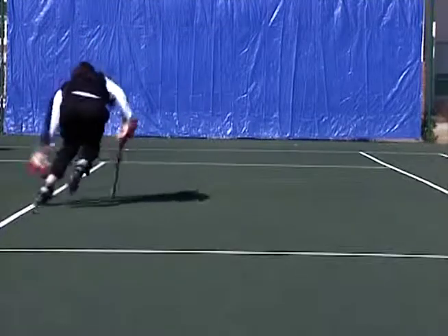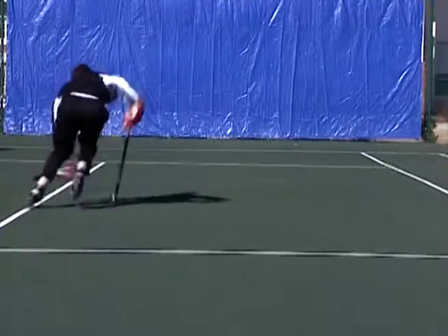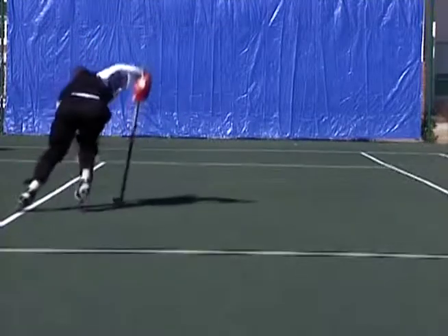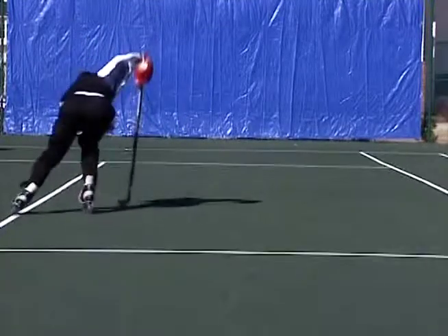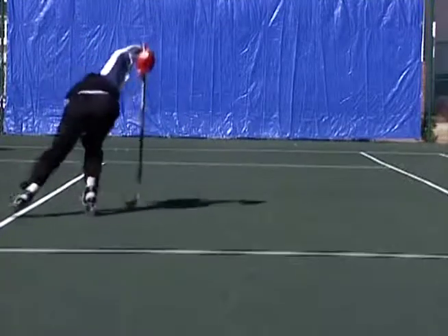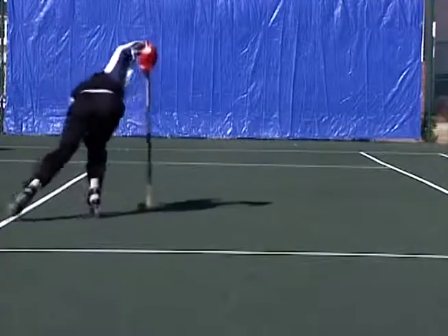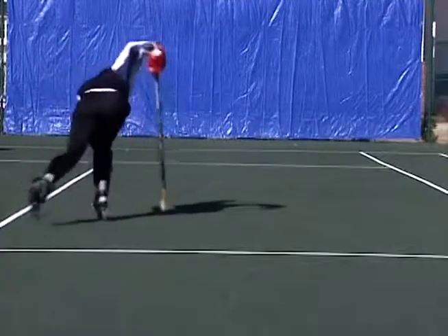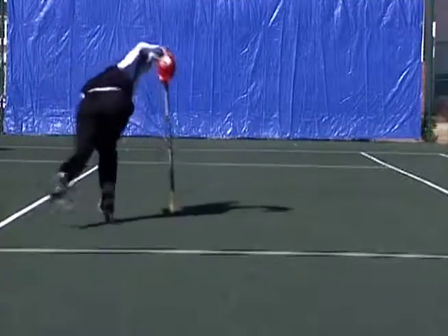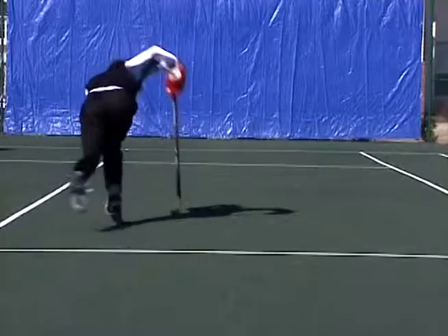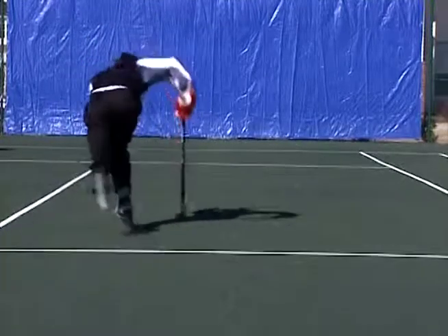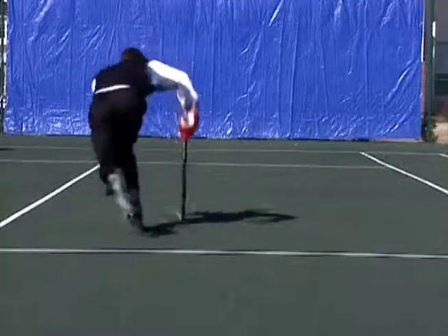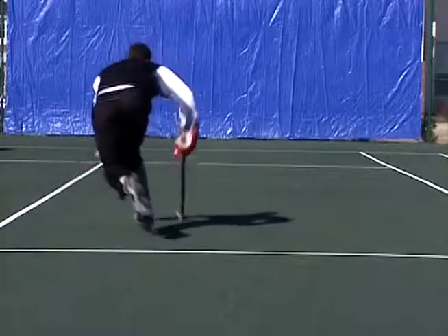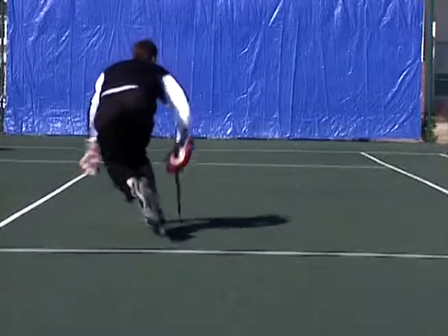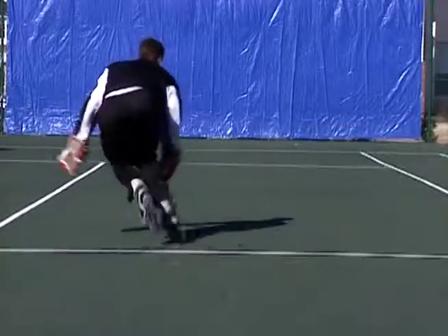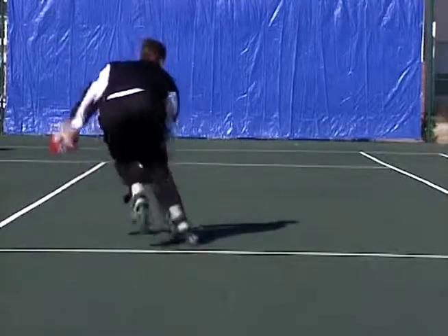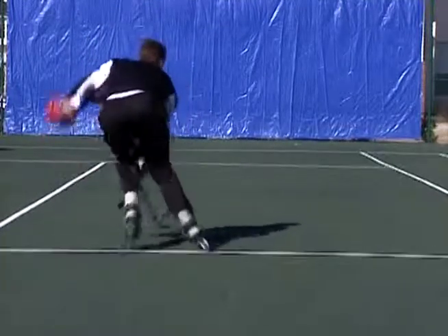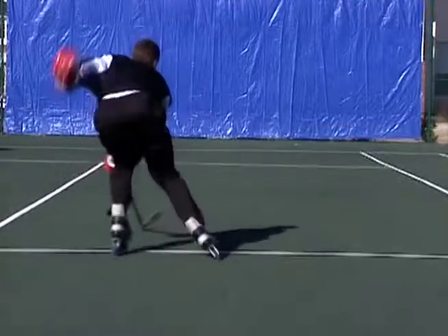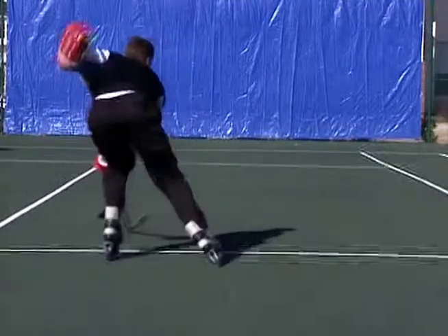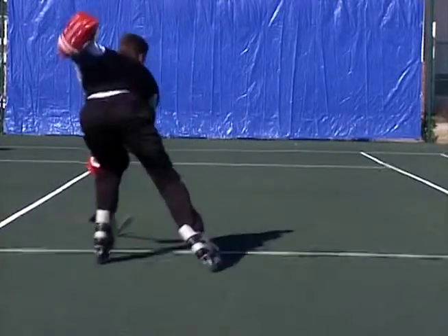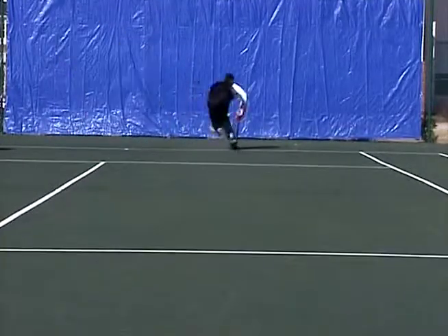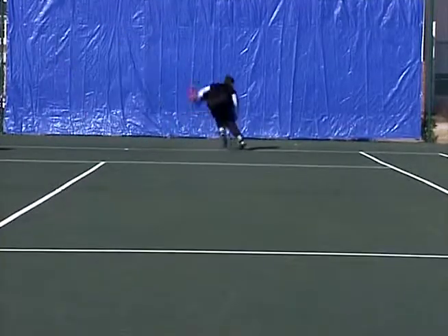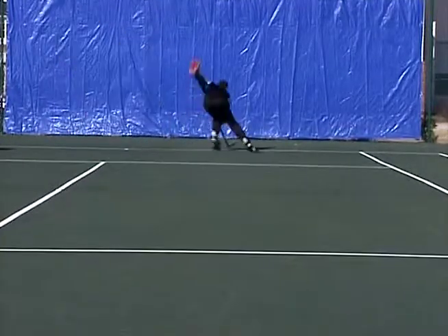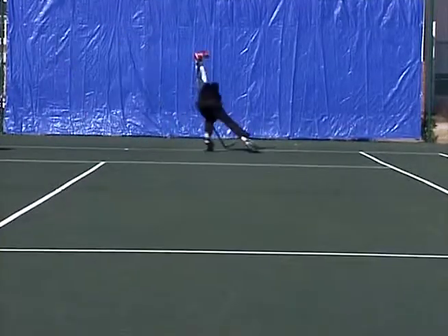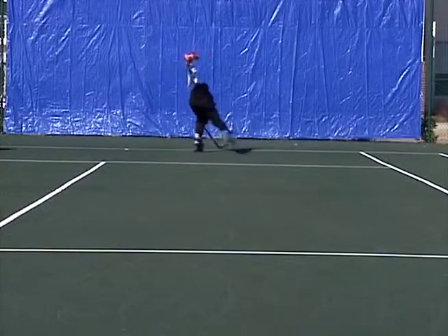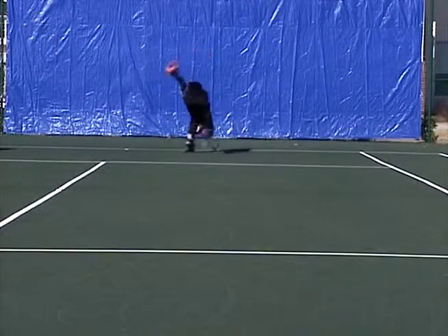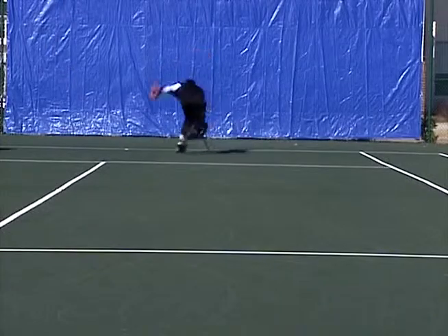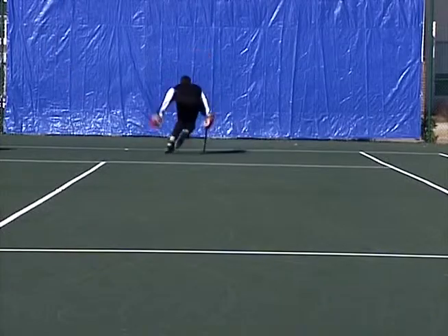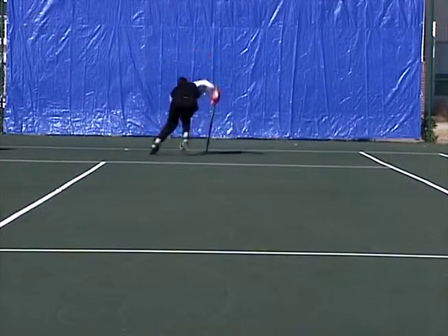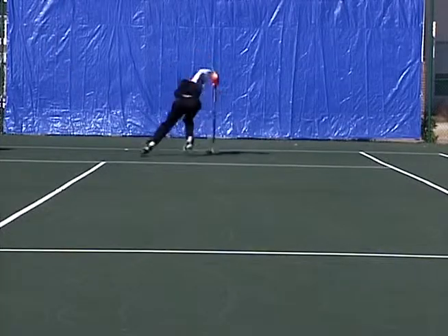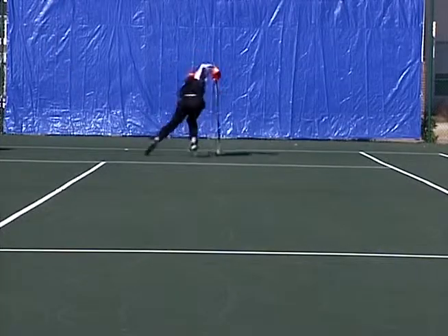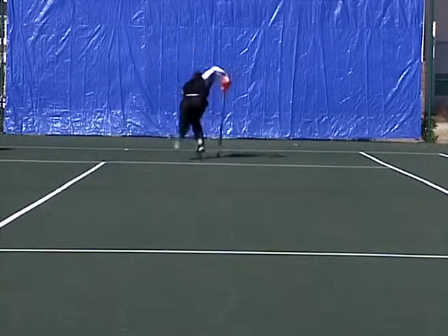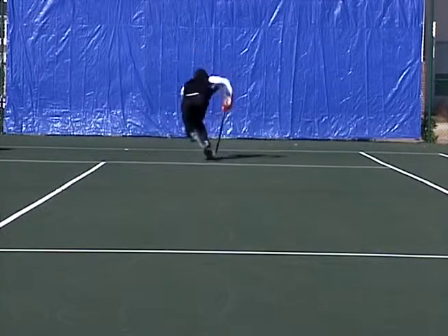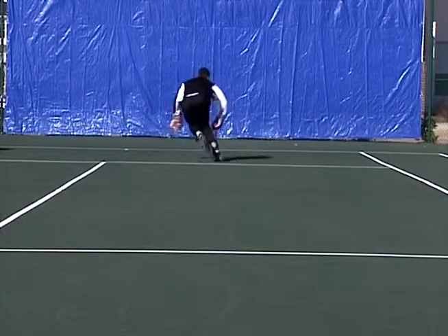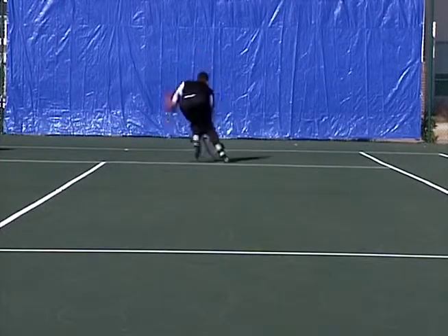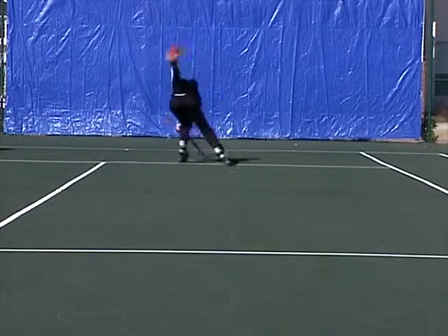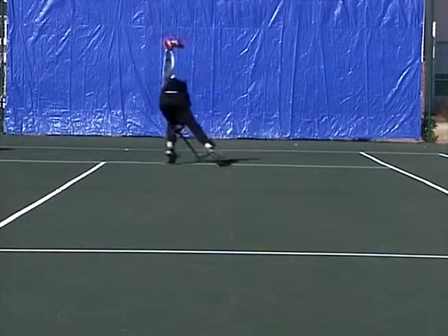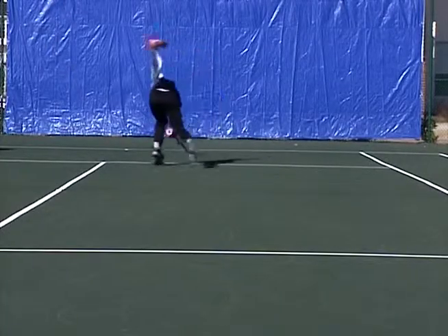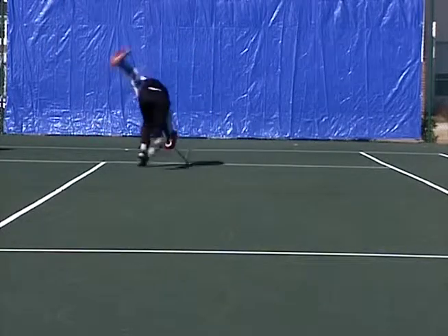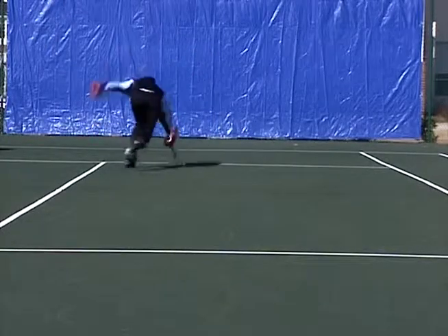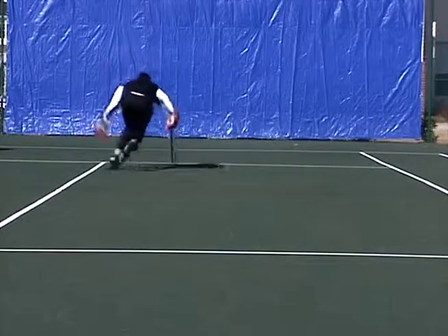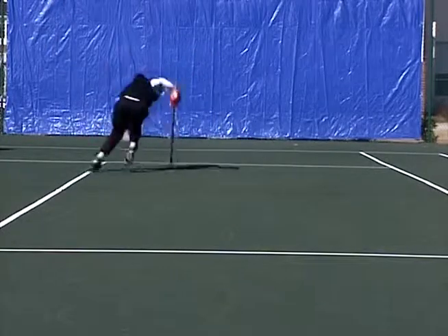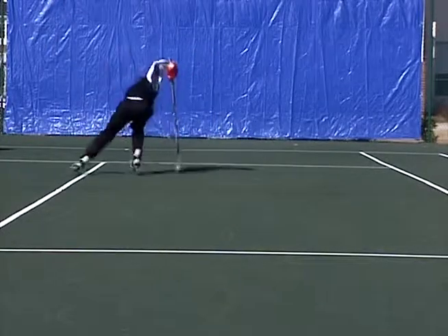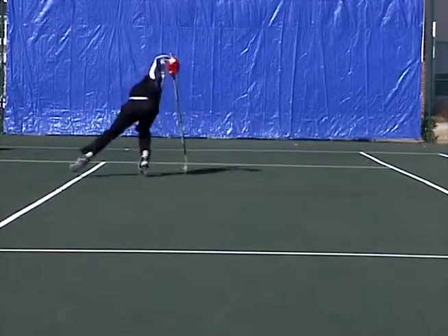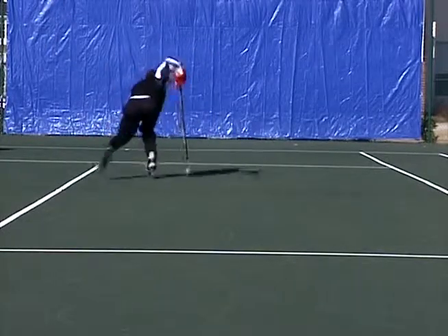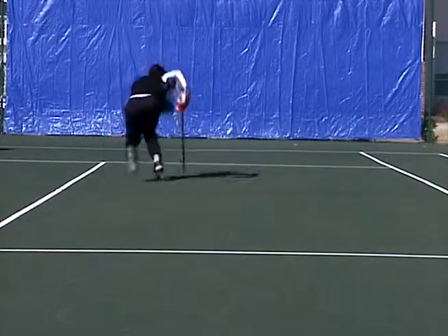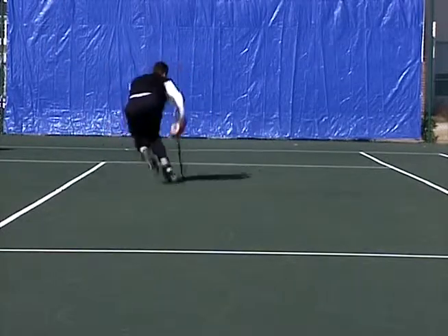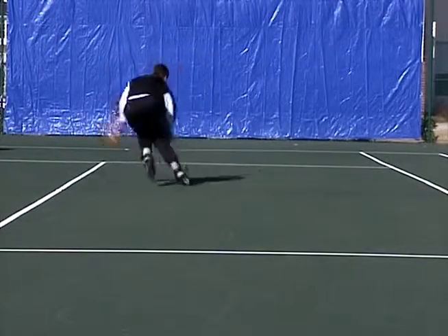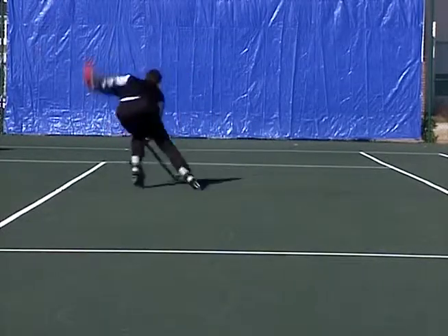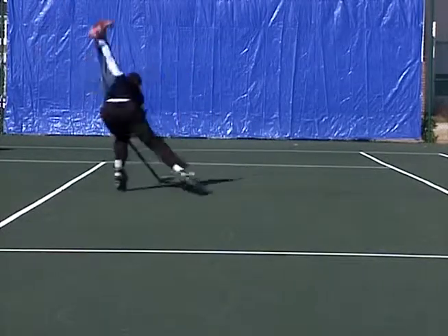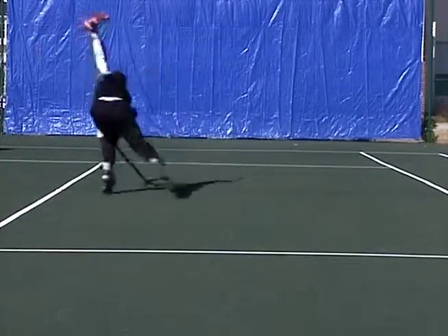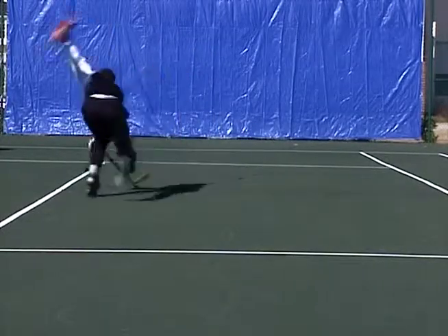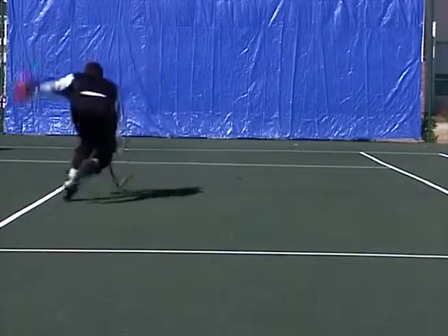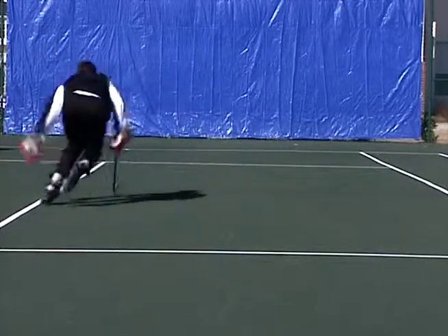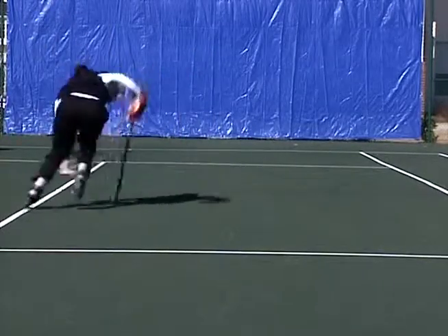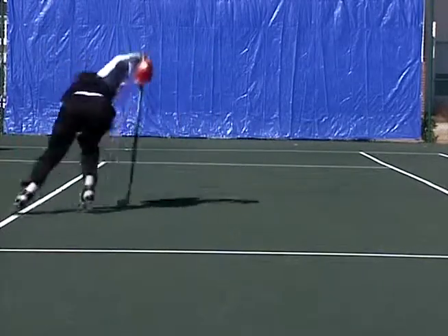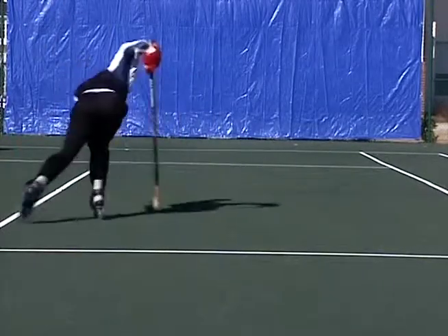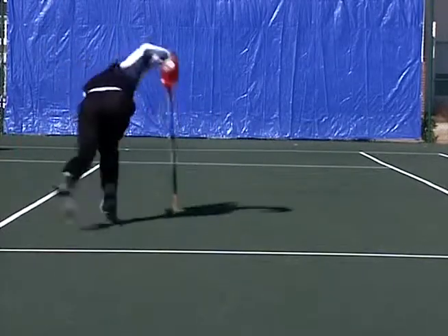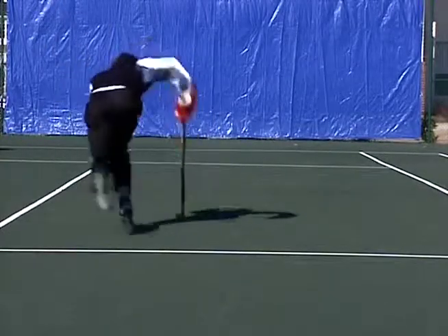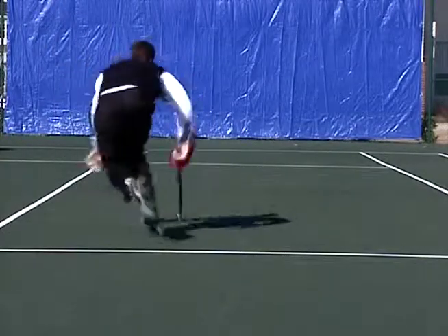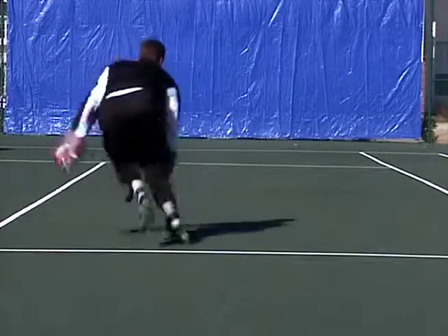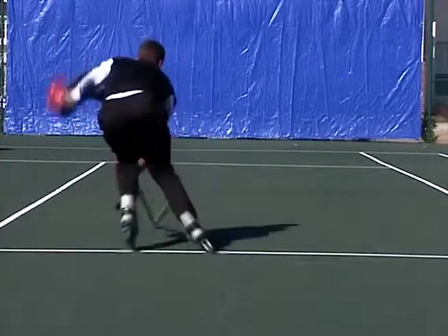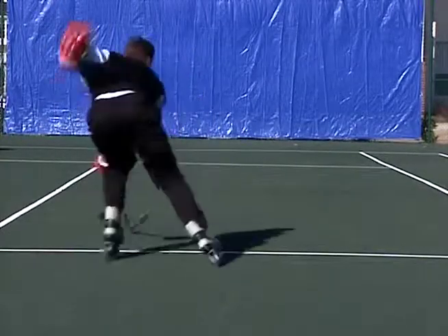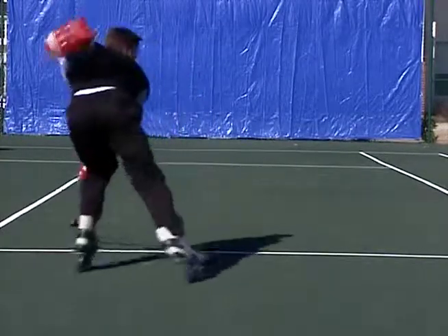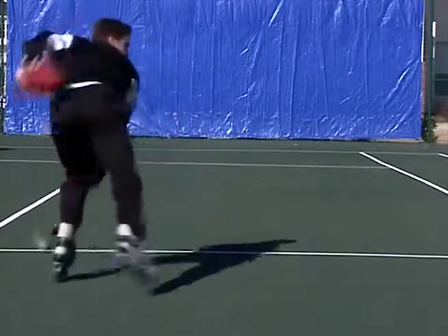Watch how I'm coming in on my outside edge. I'm pointing my toes in, turning my hips in, and it's giving me that ability to go laterally.